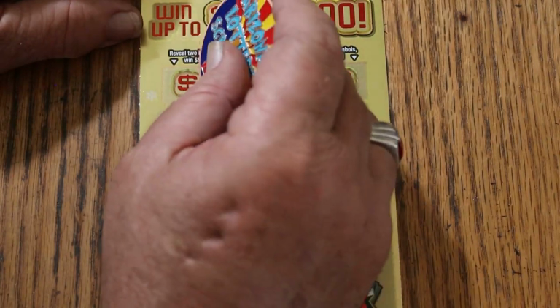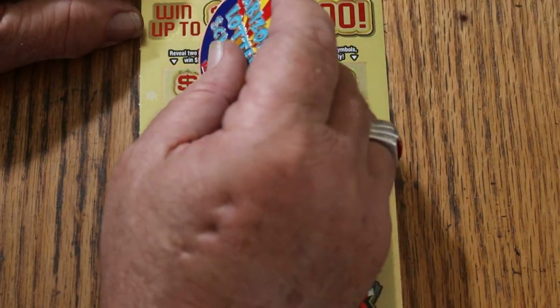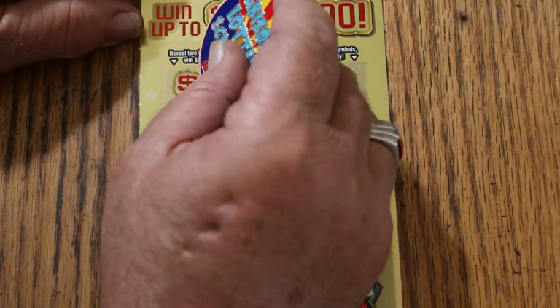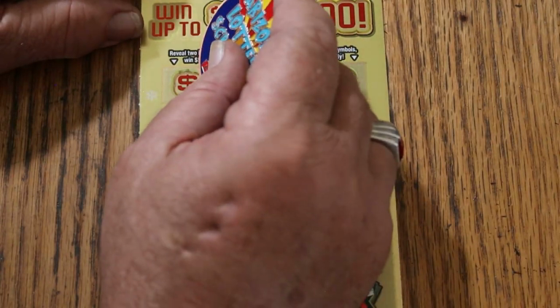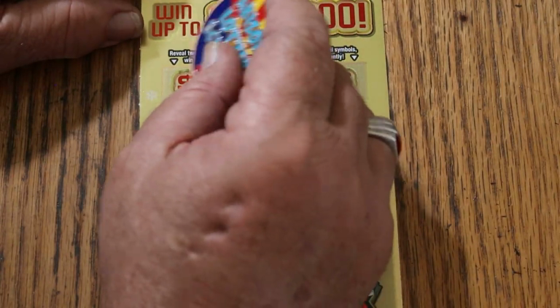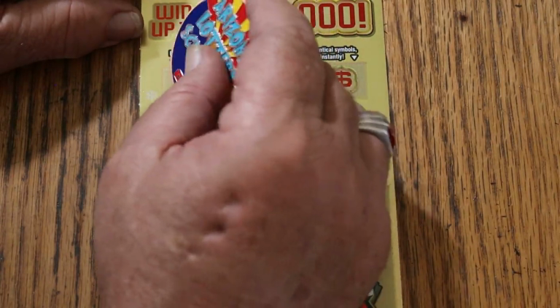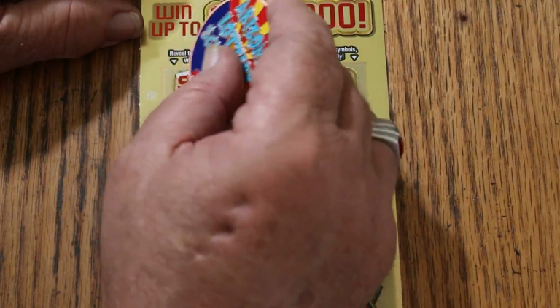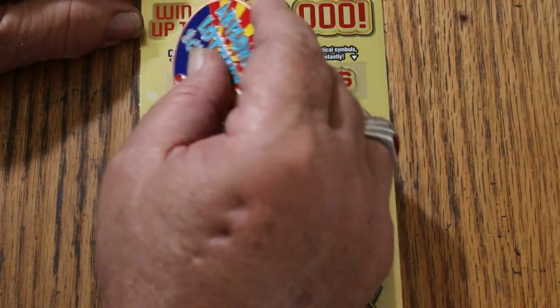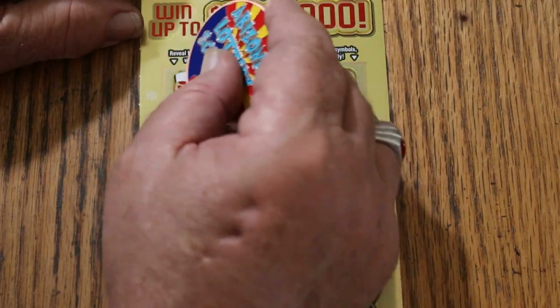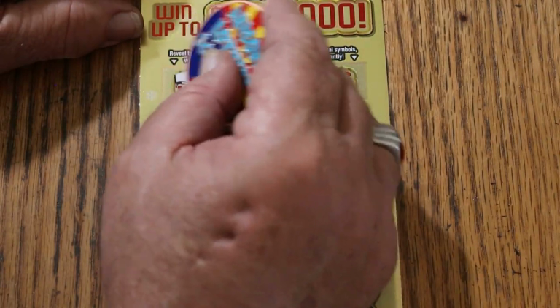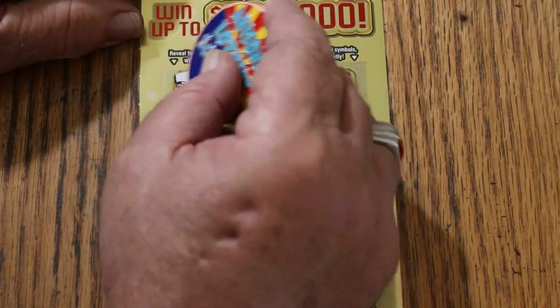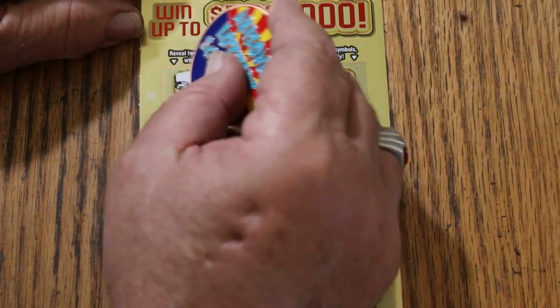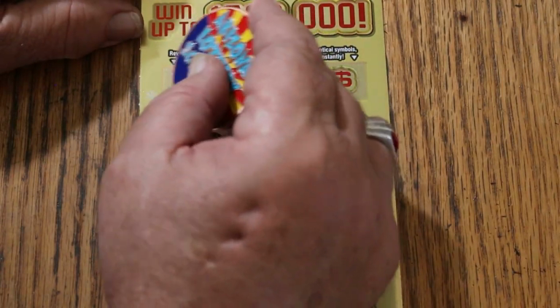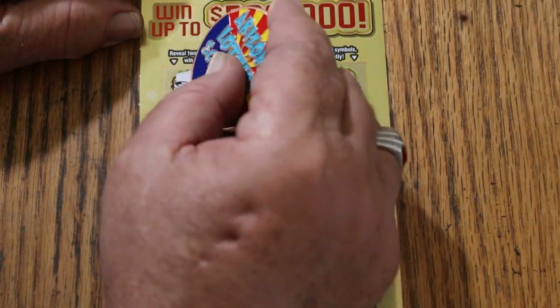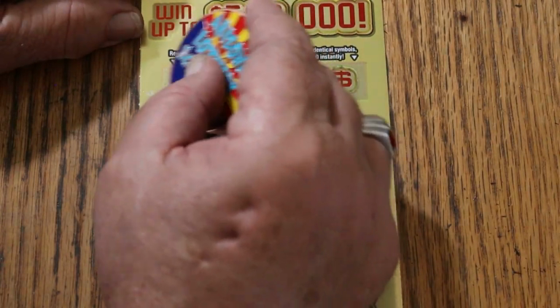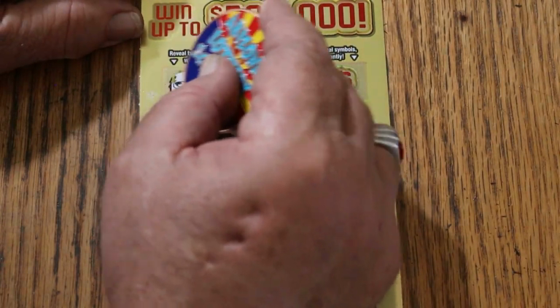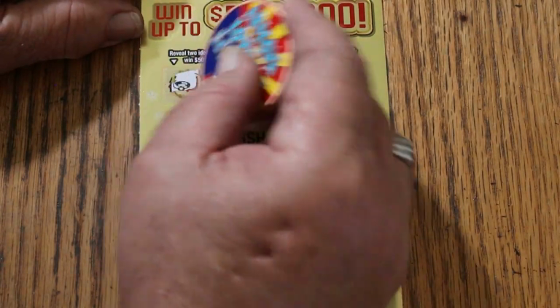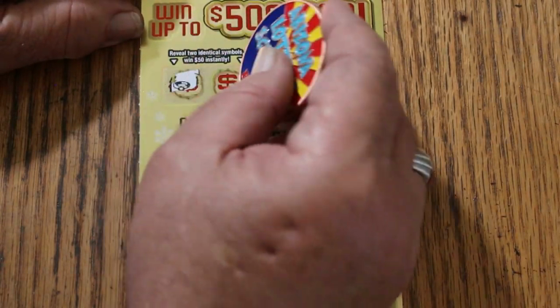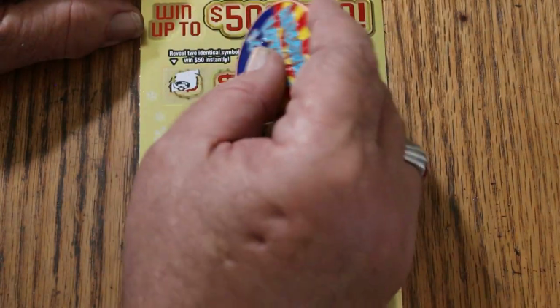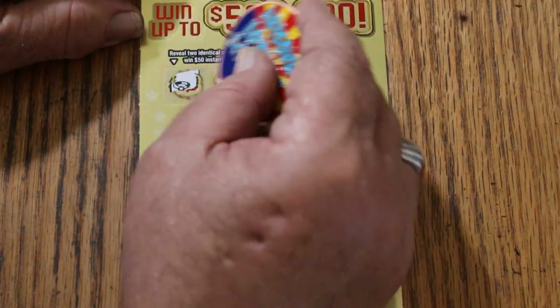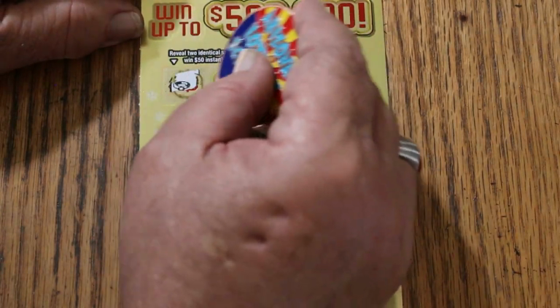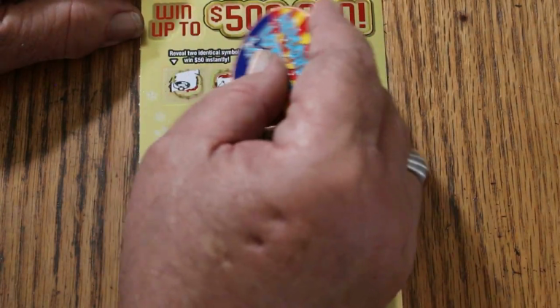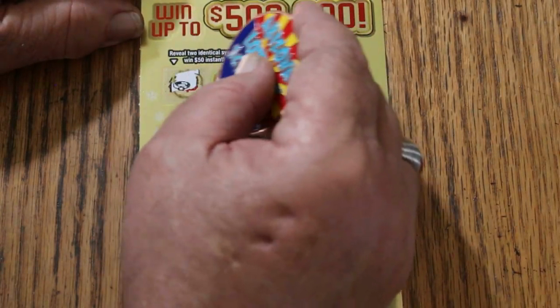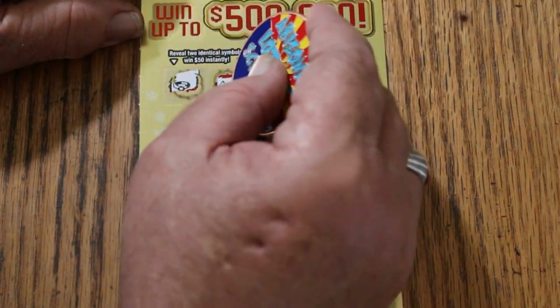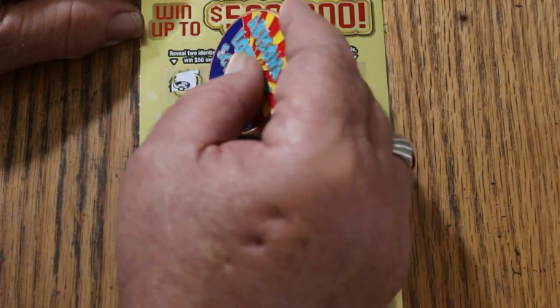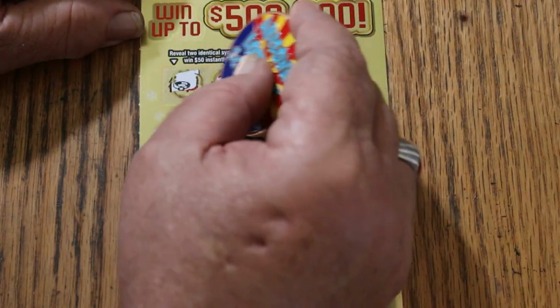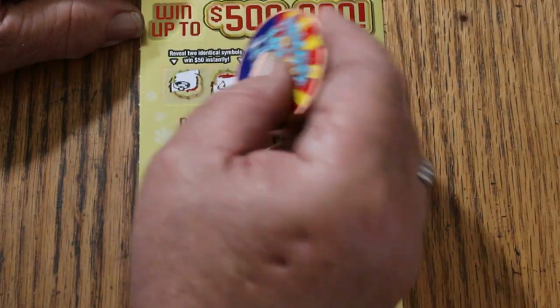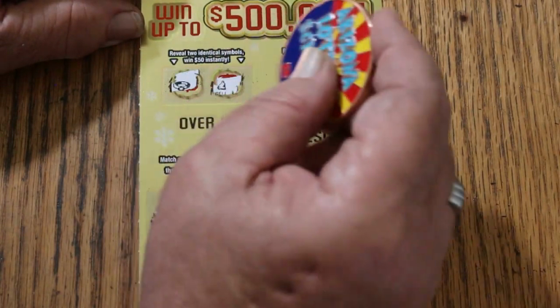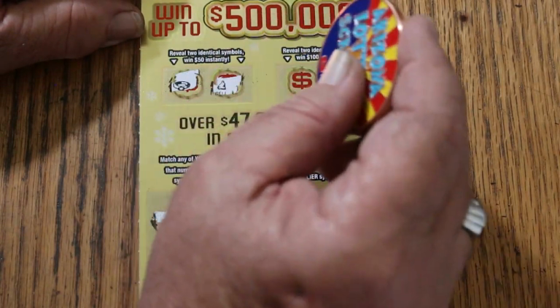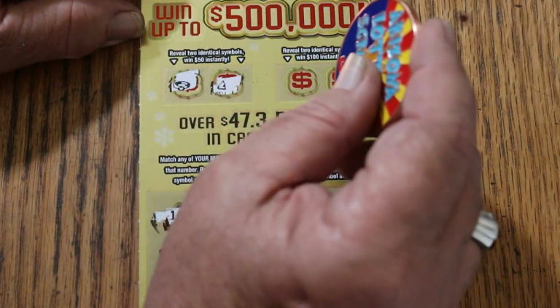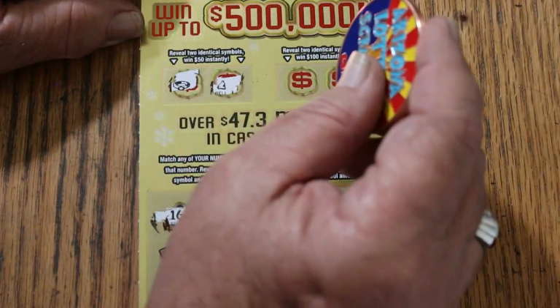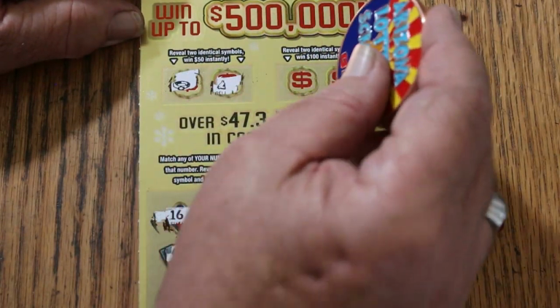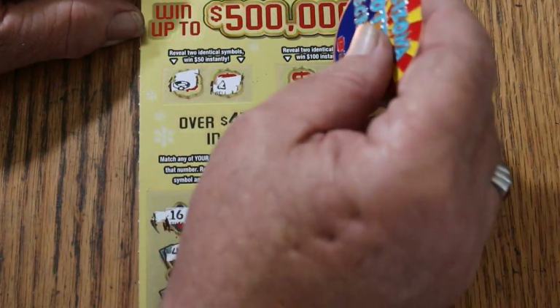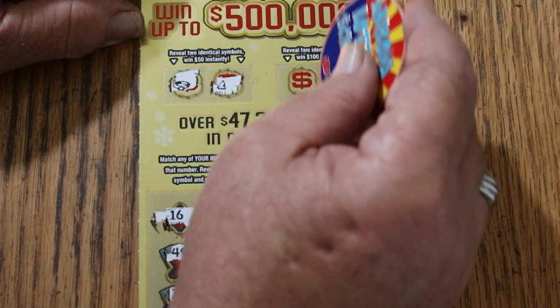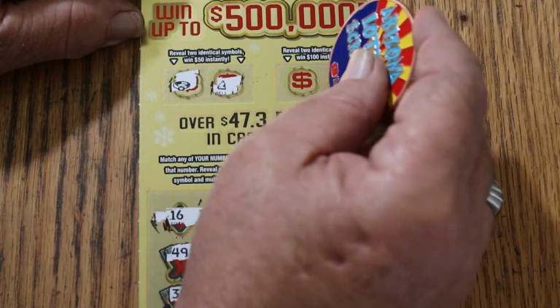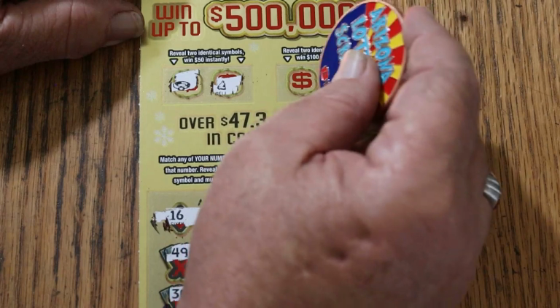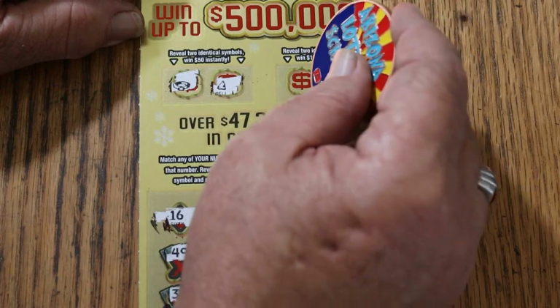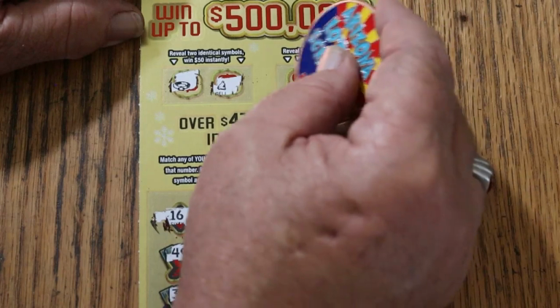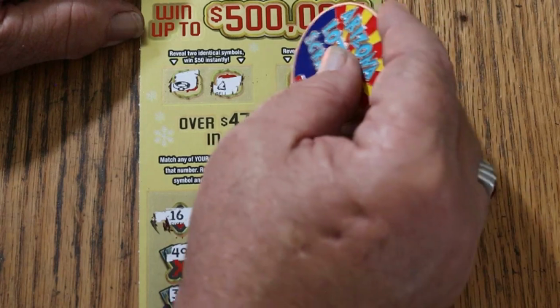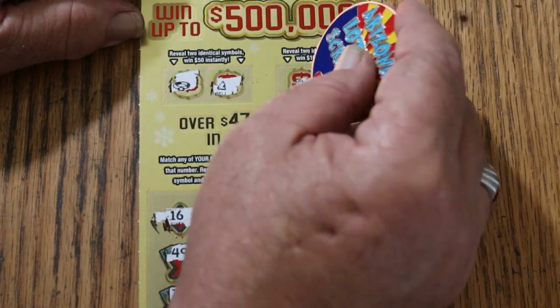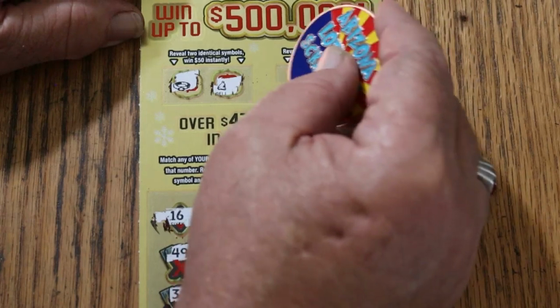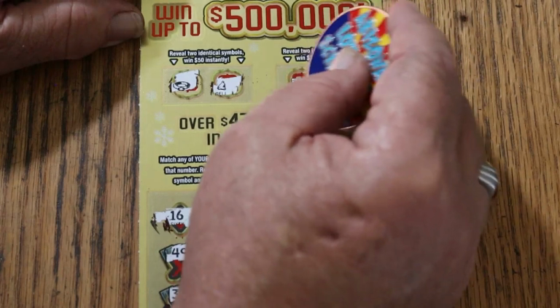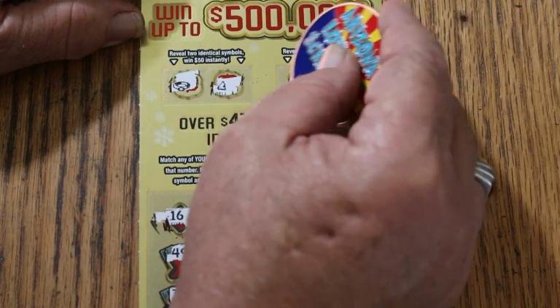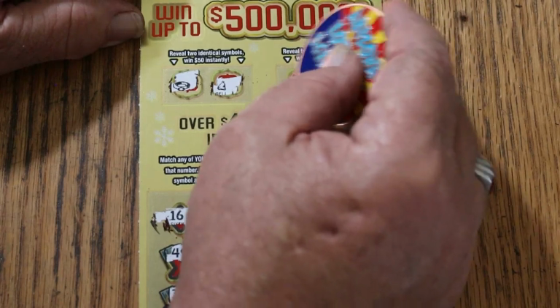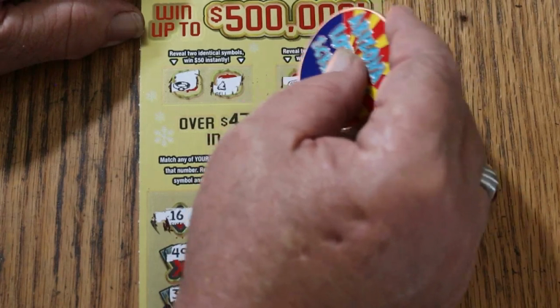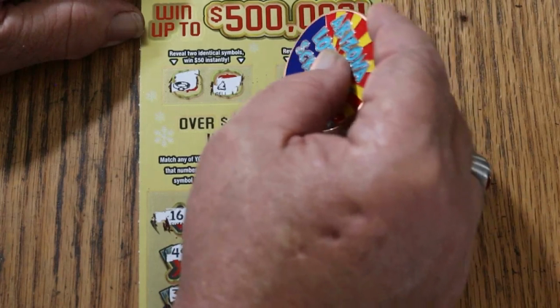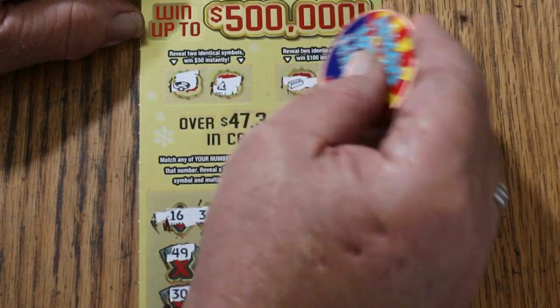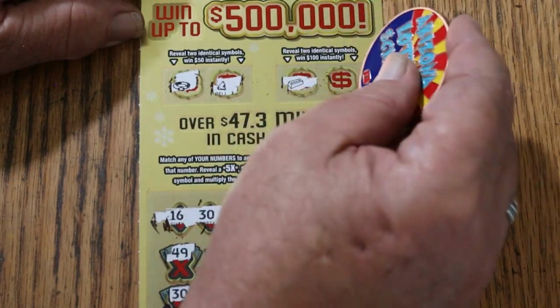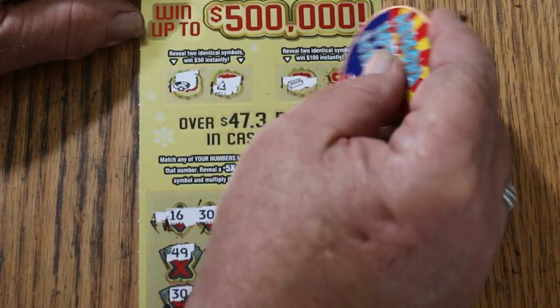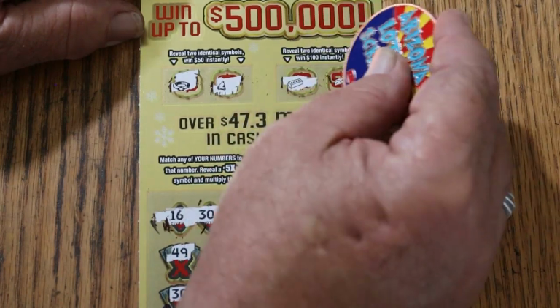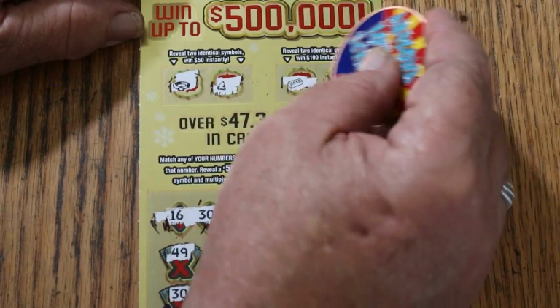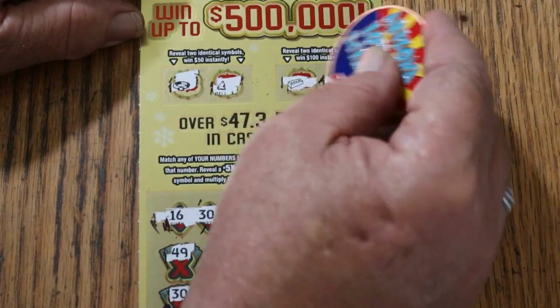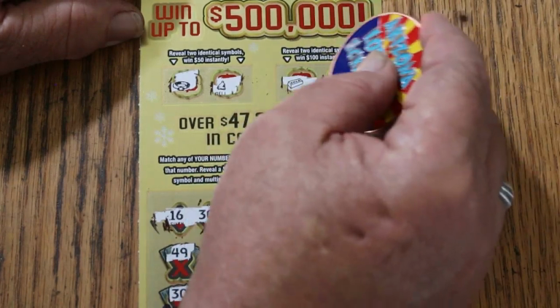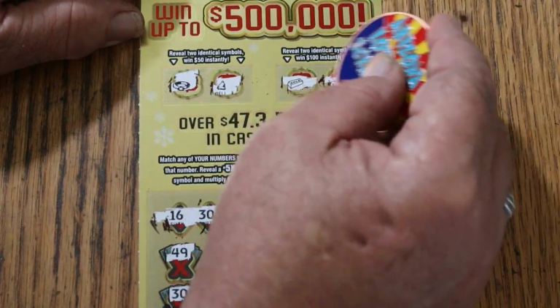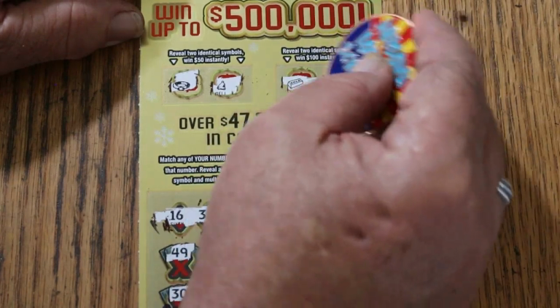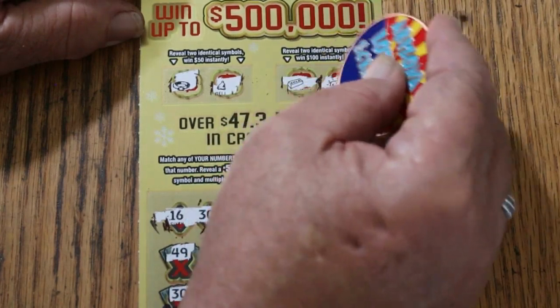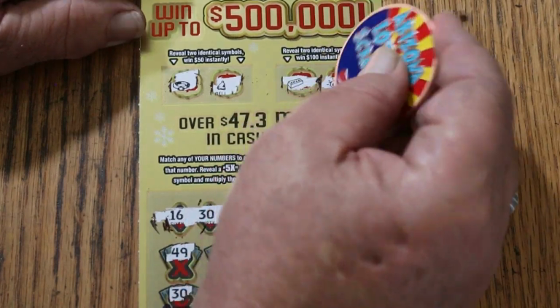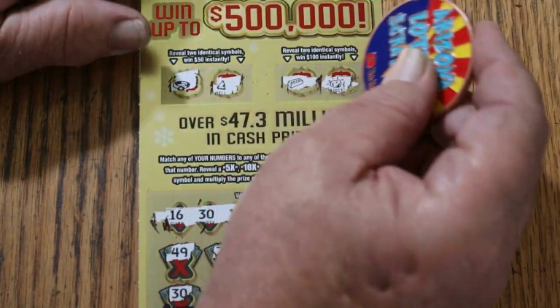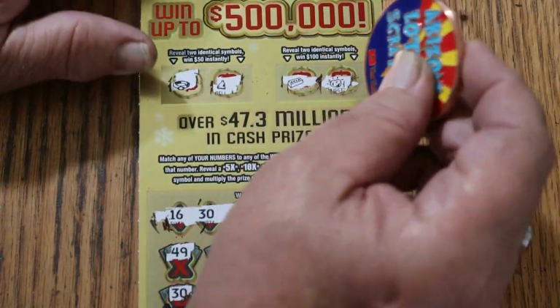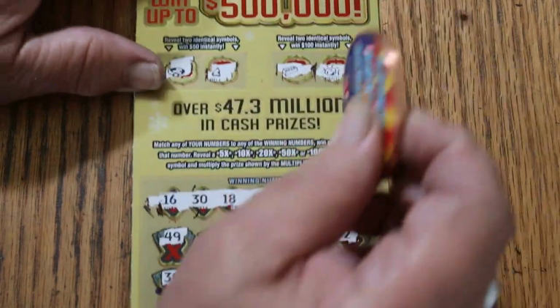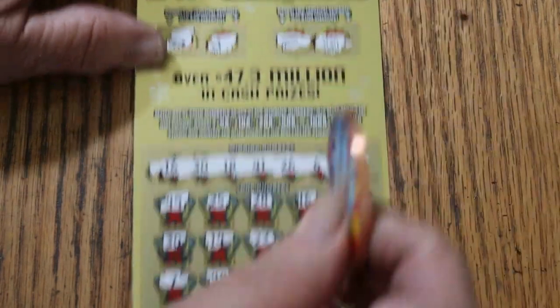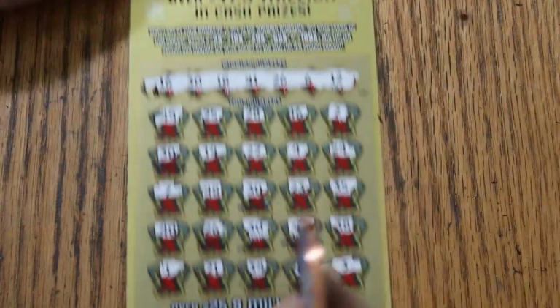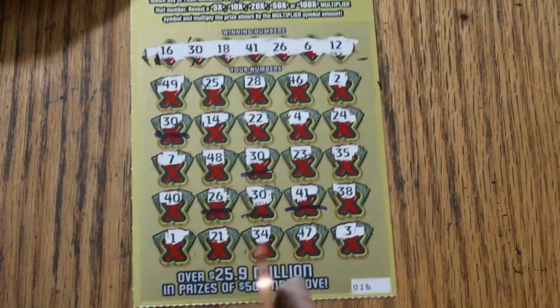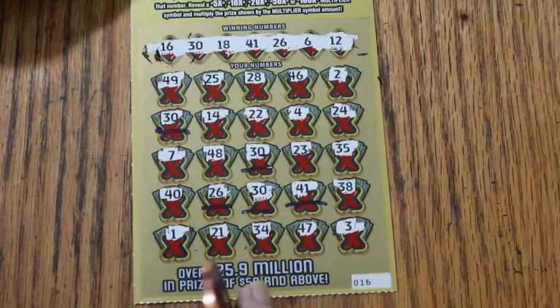For 50 — identical symbols: a ring and a bell. No. For 100 — a gold bar and a nugget. Nope.